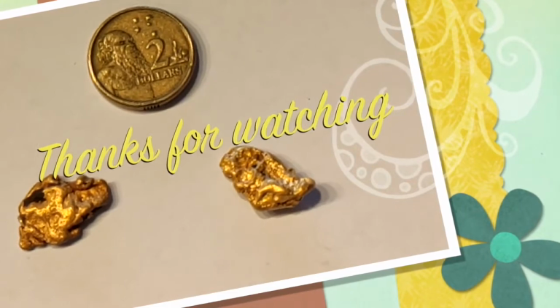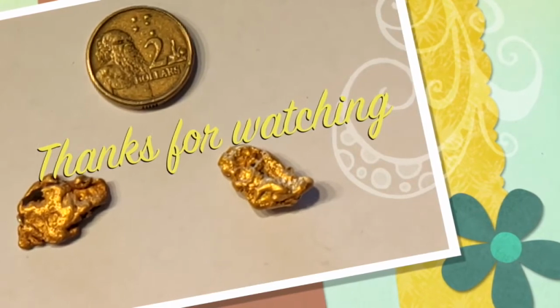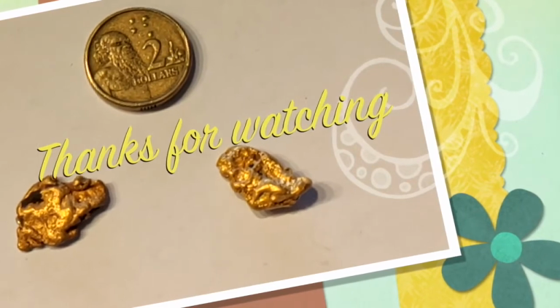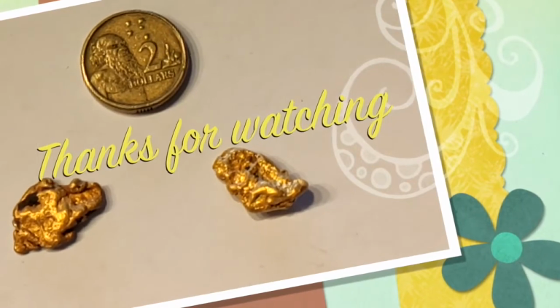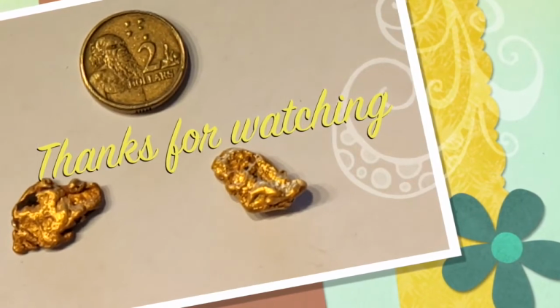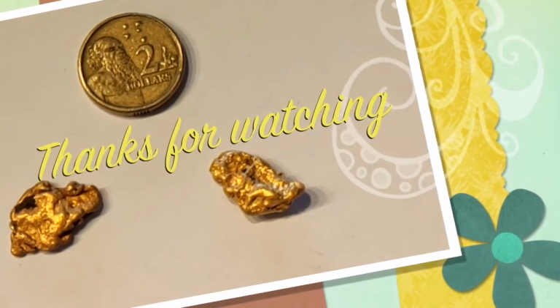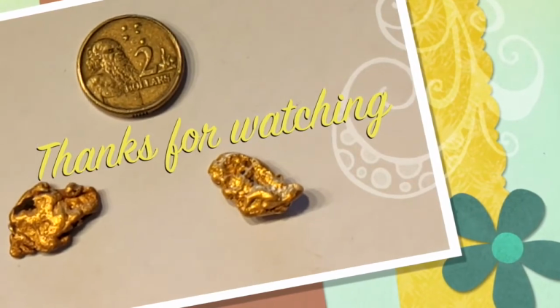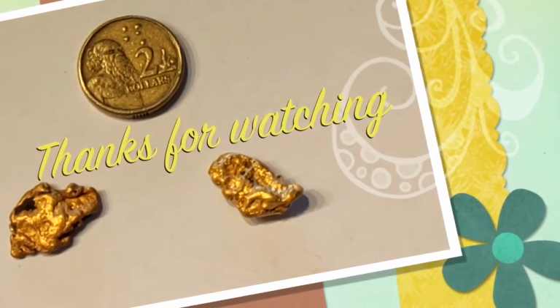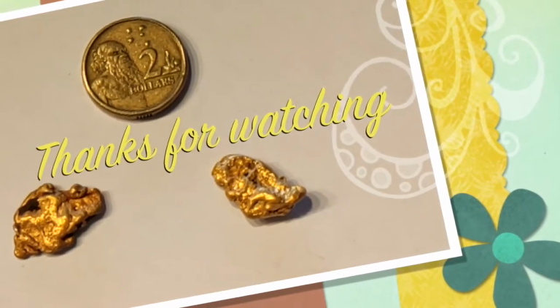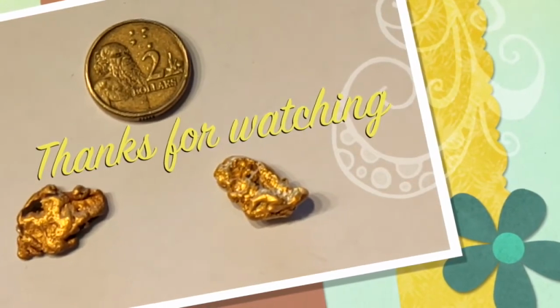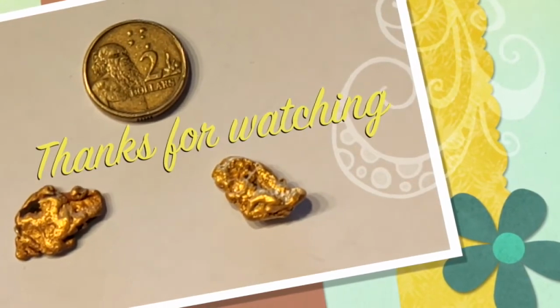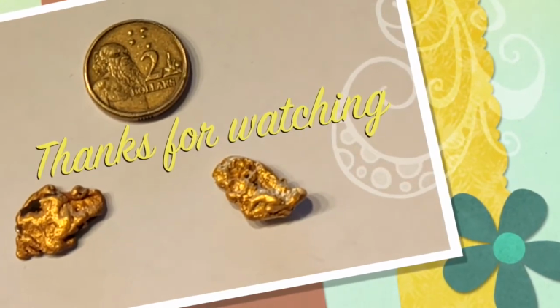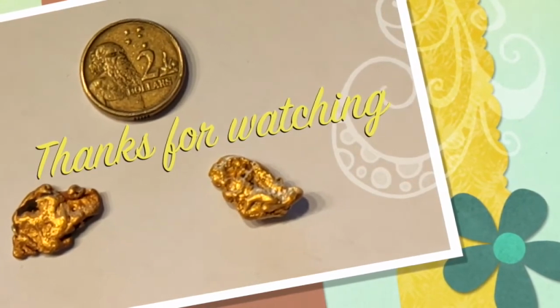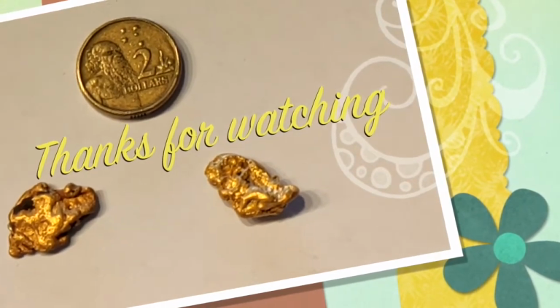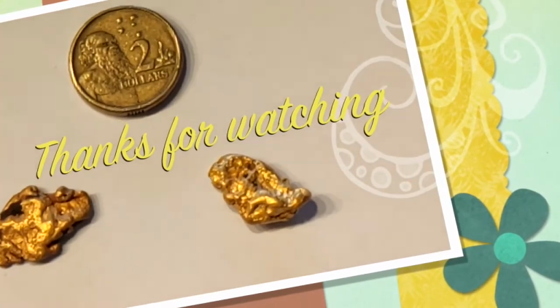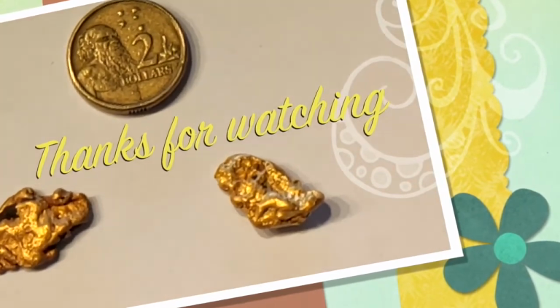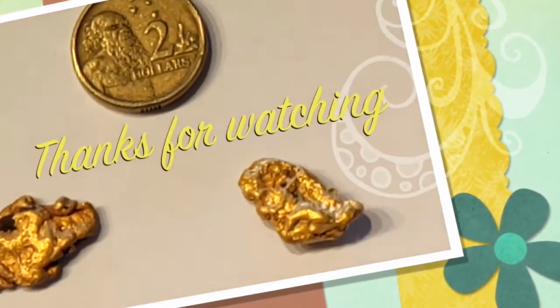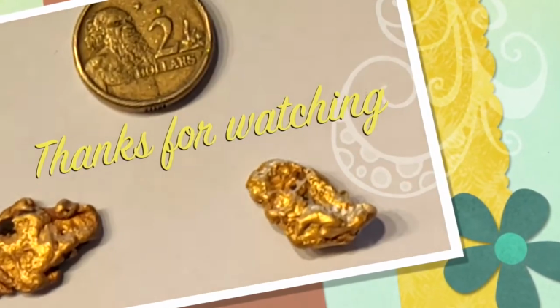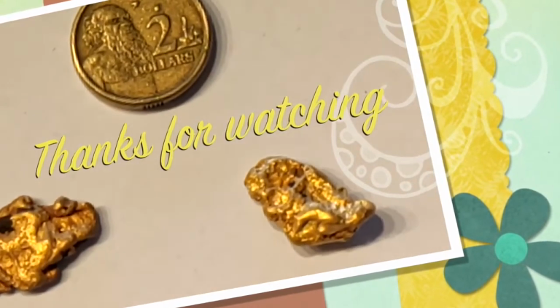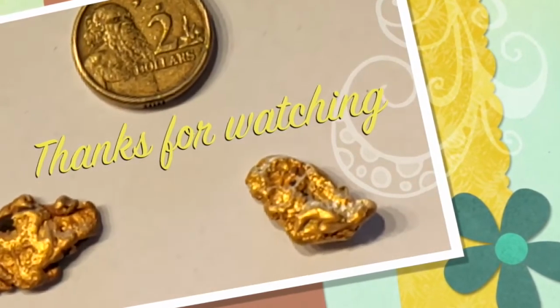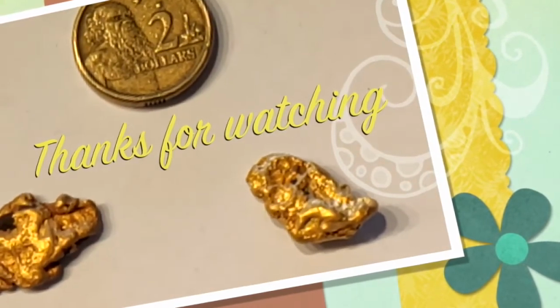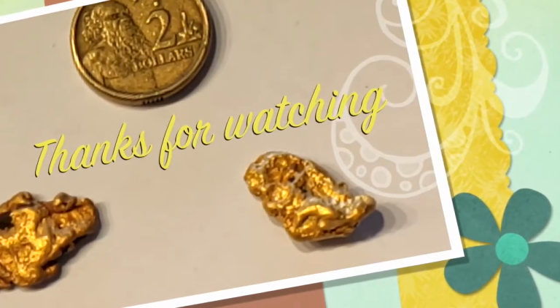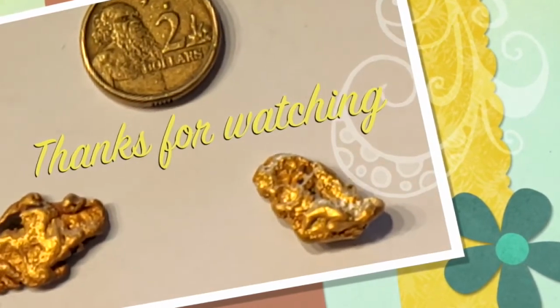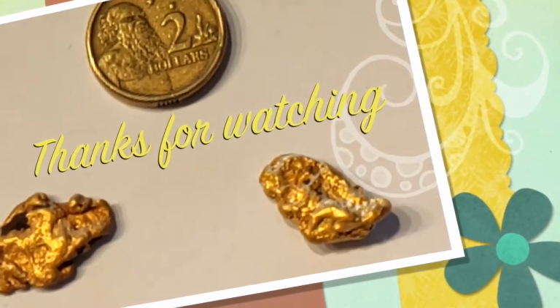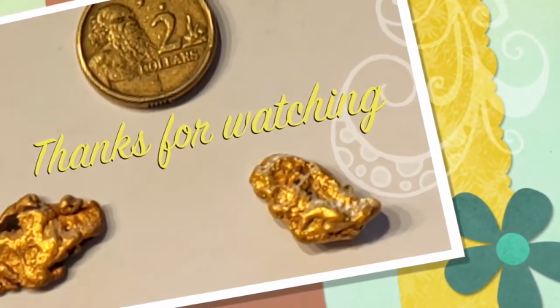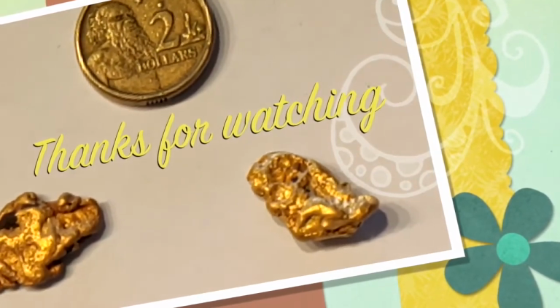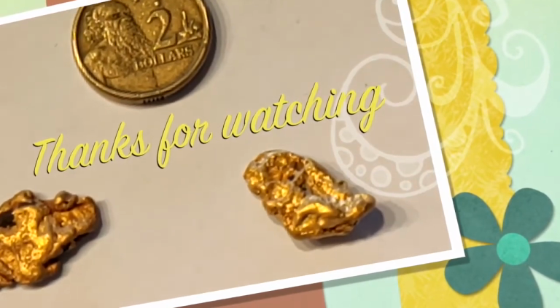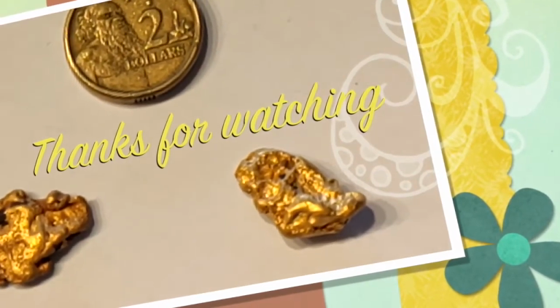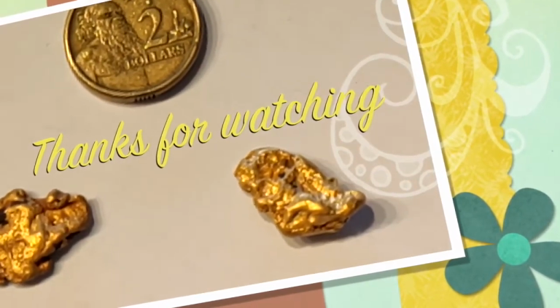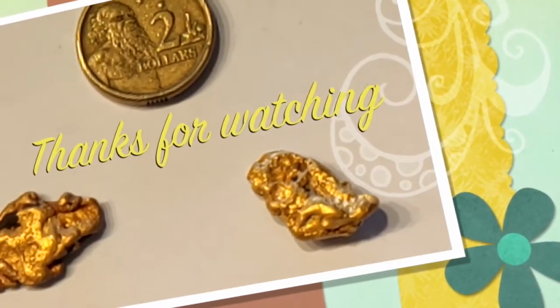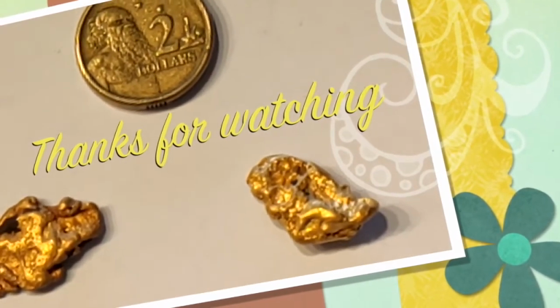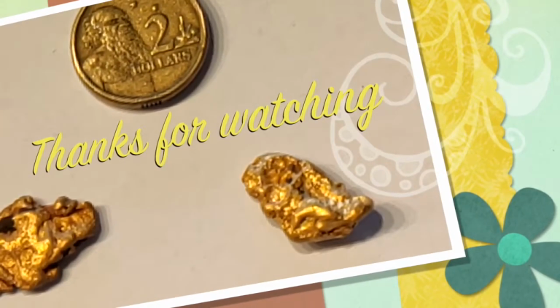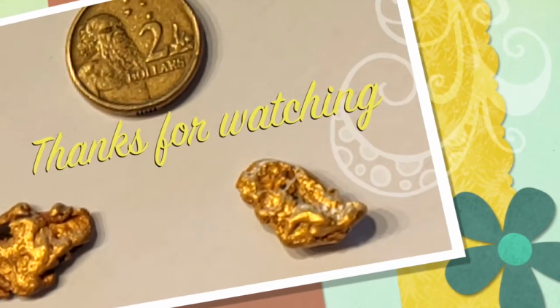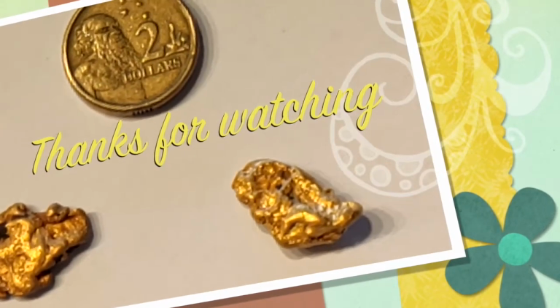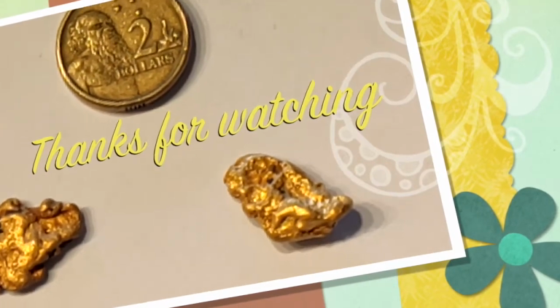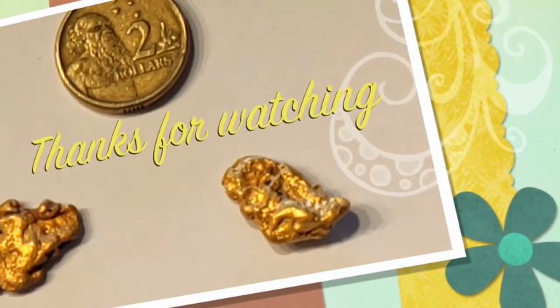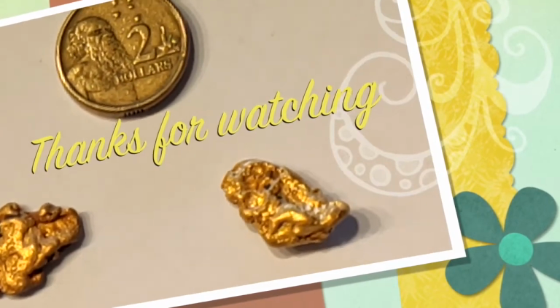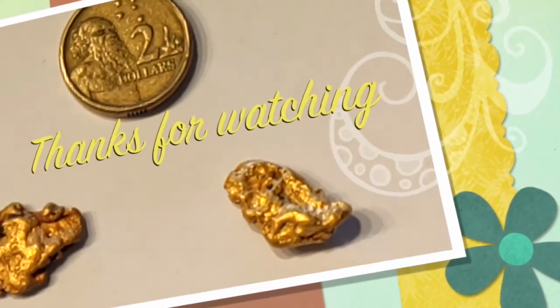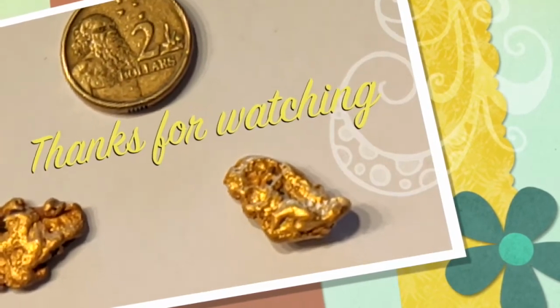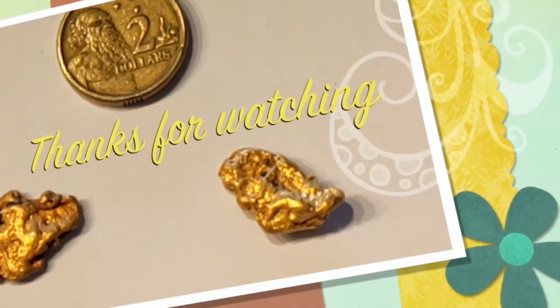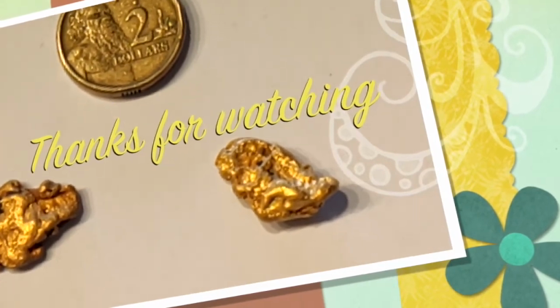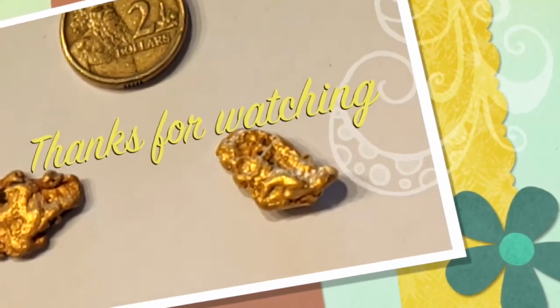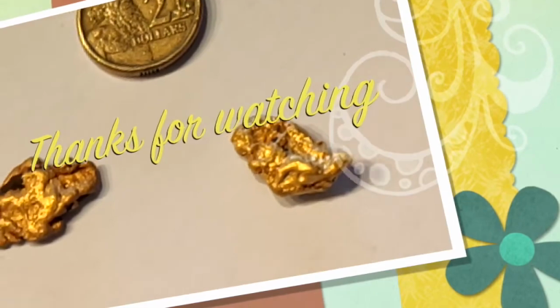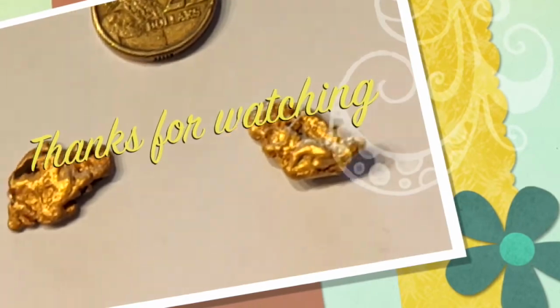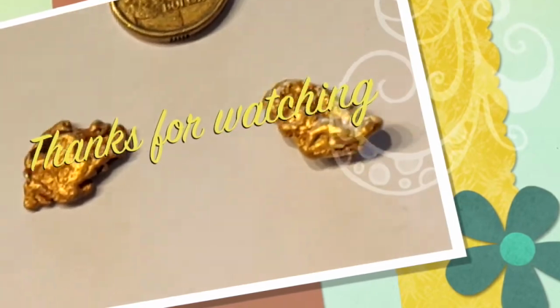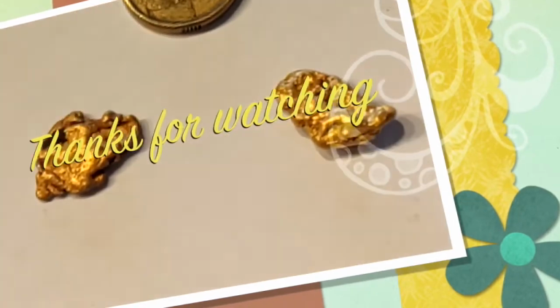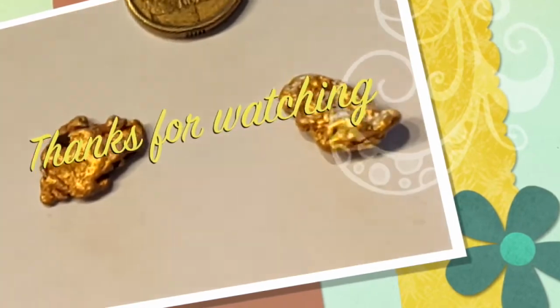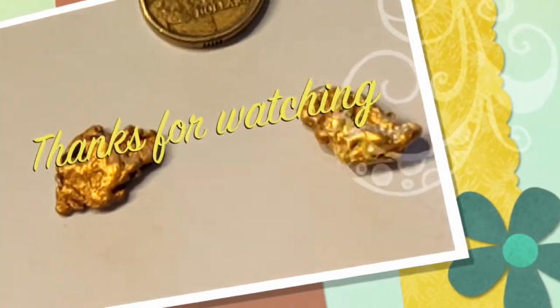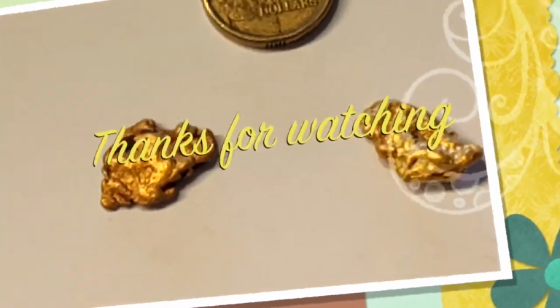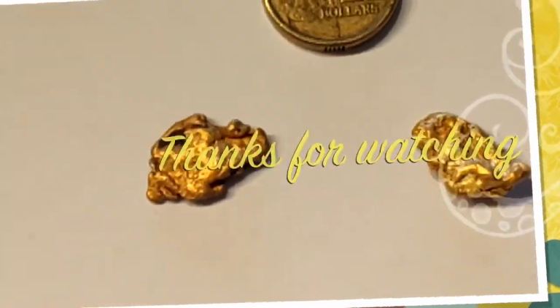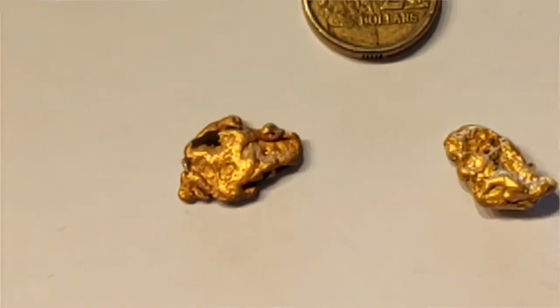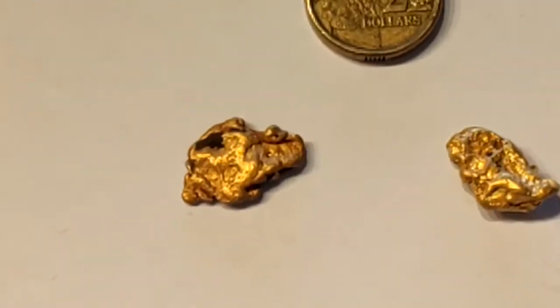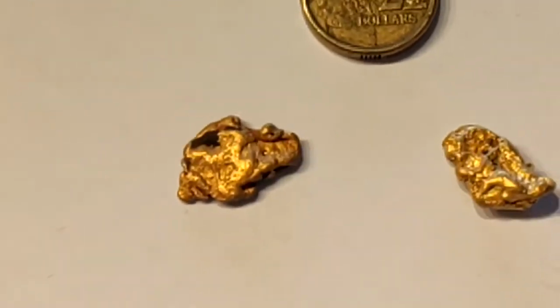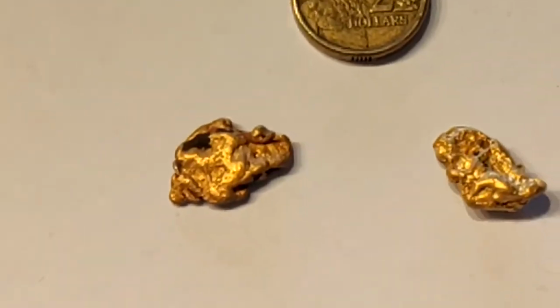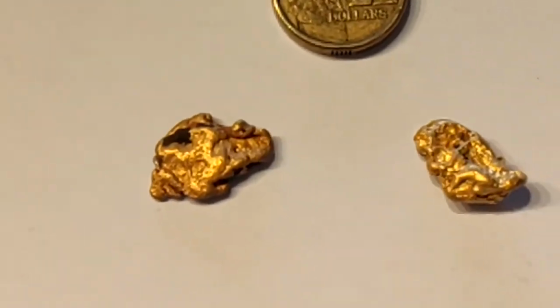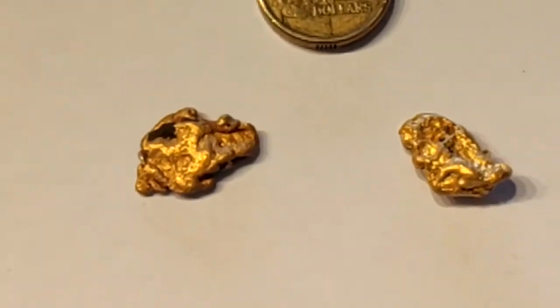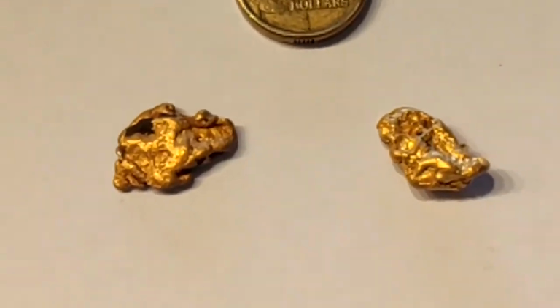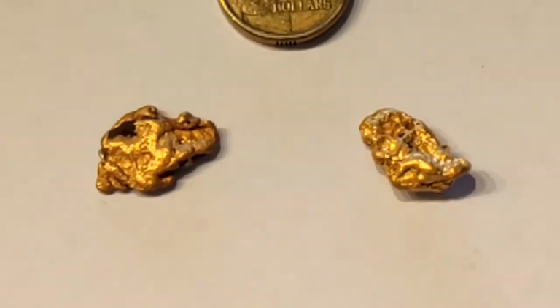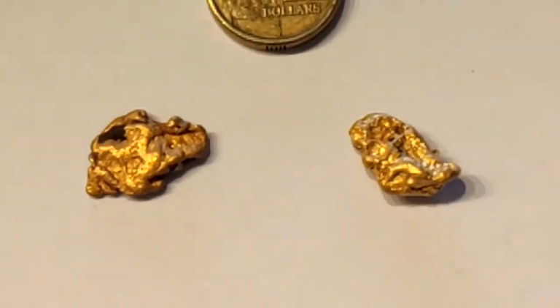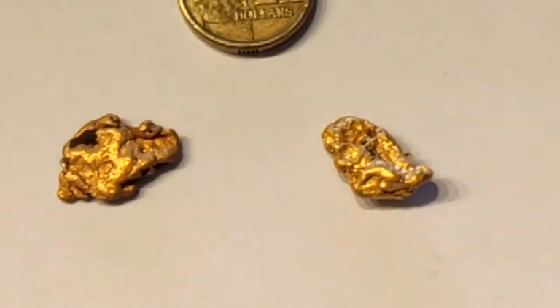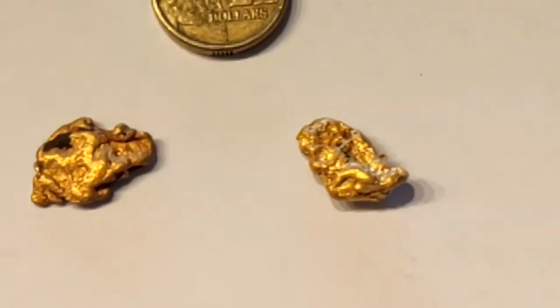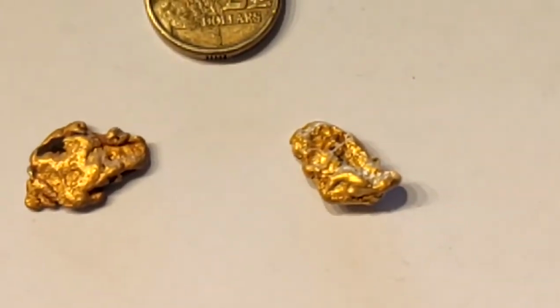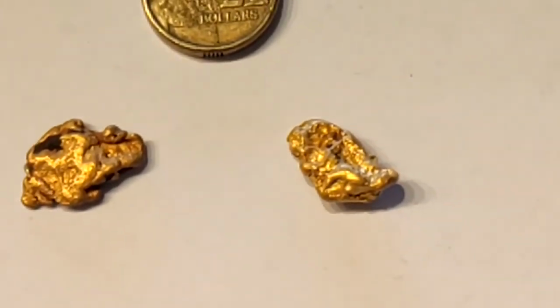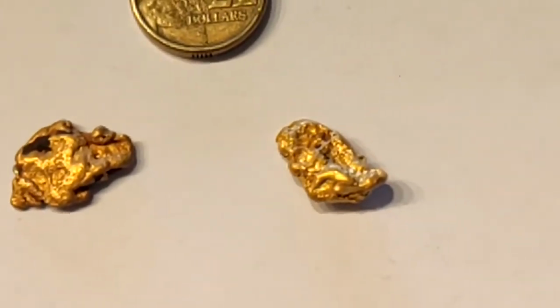Thank you for watching. We hope you enjoyed this video and can make use of it. Please be sure to press the like button at the bottom of the video.